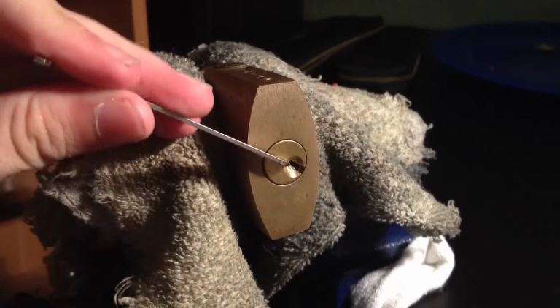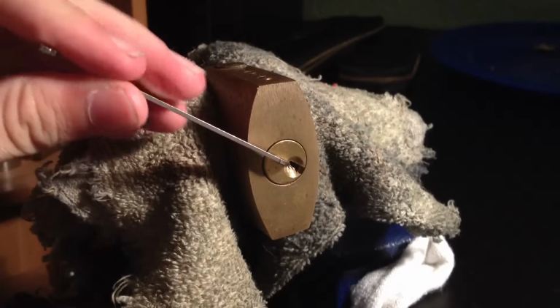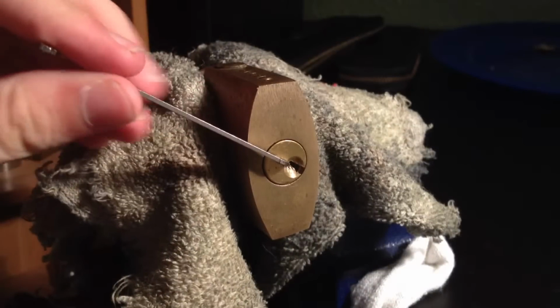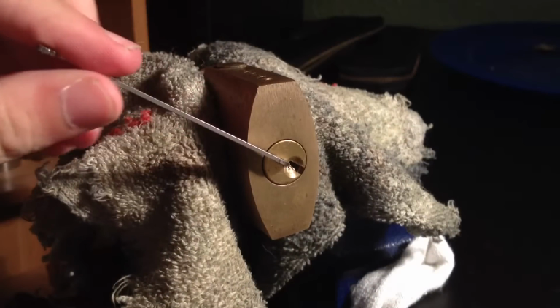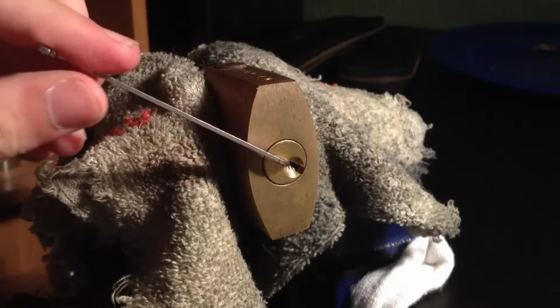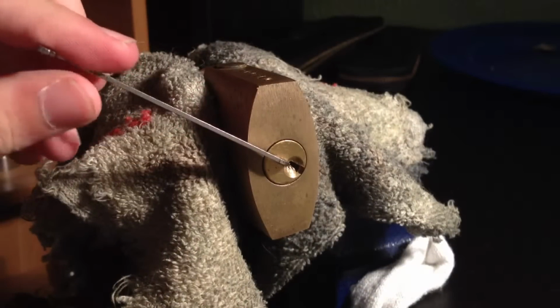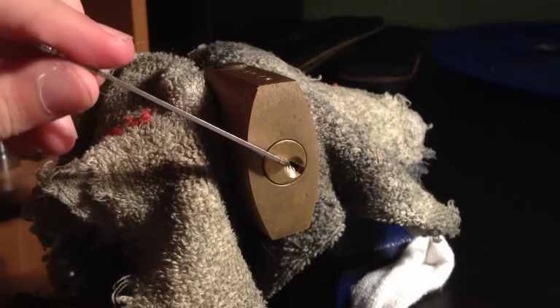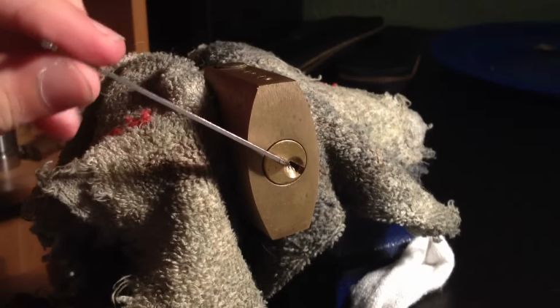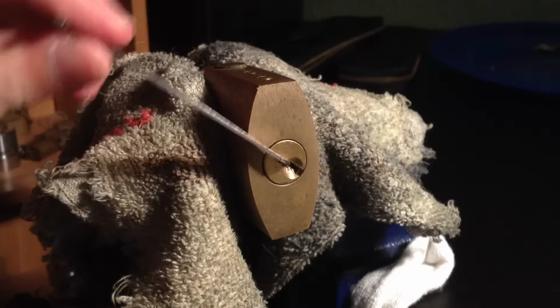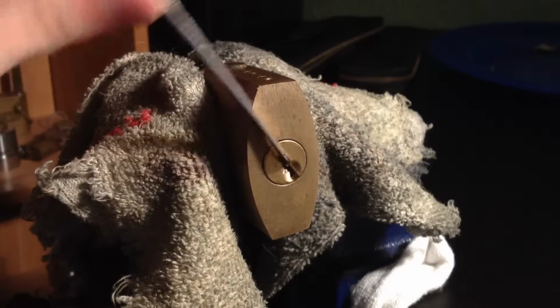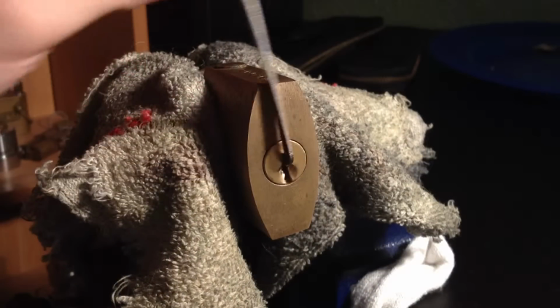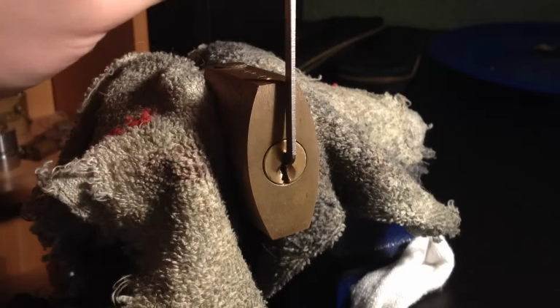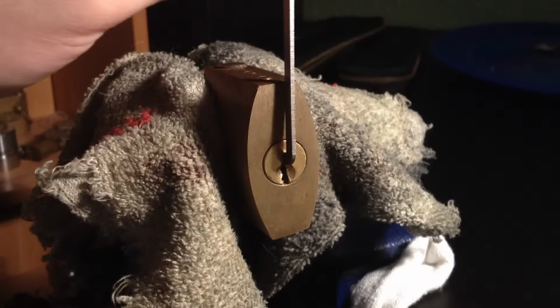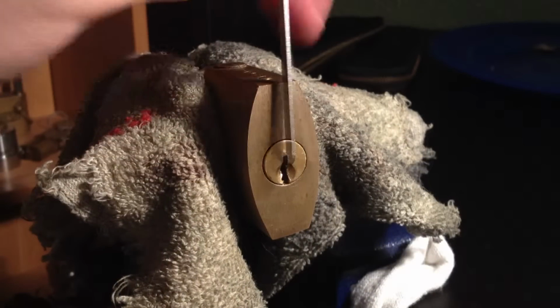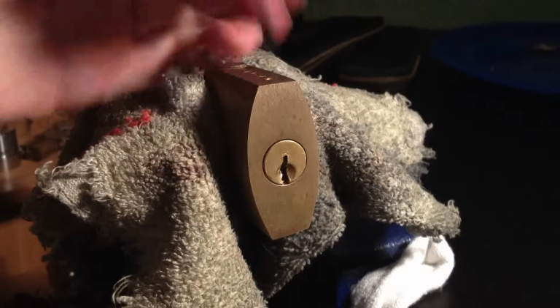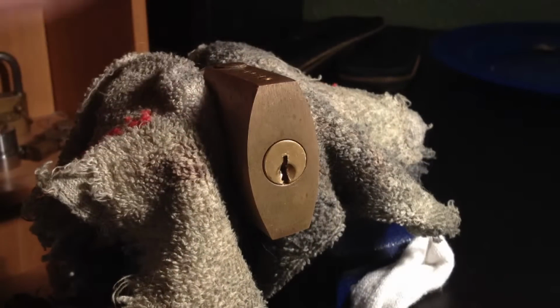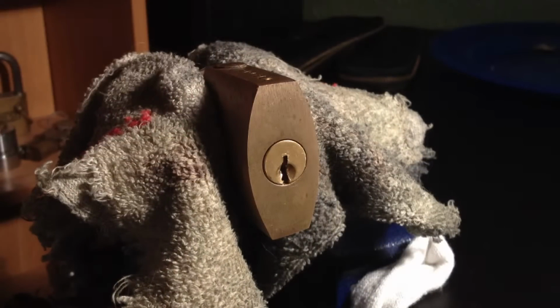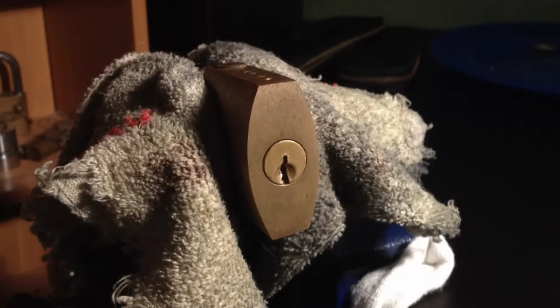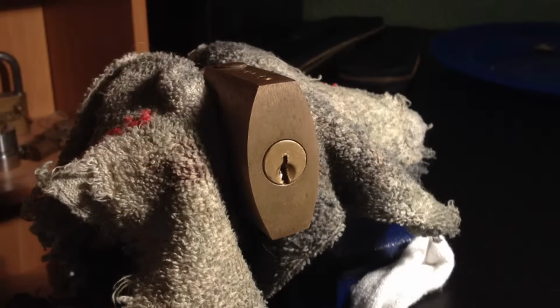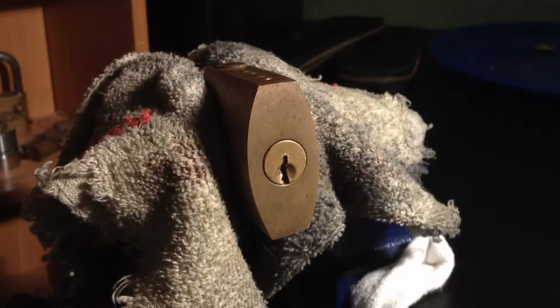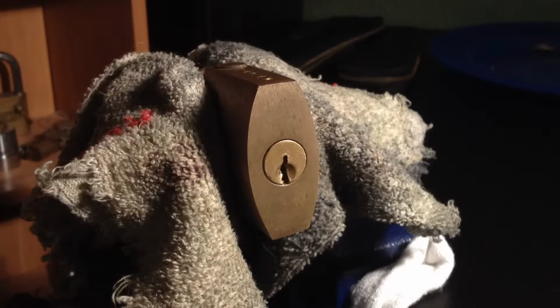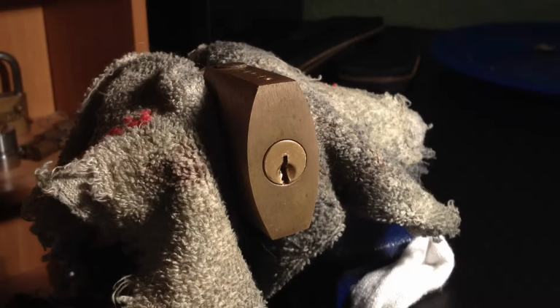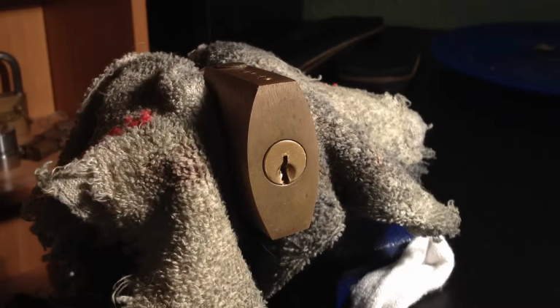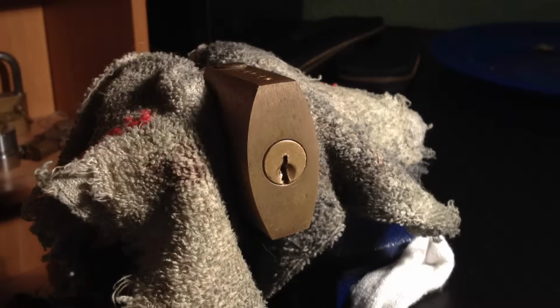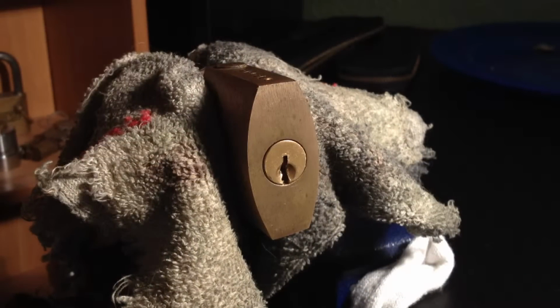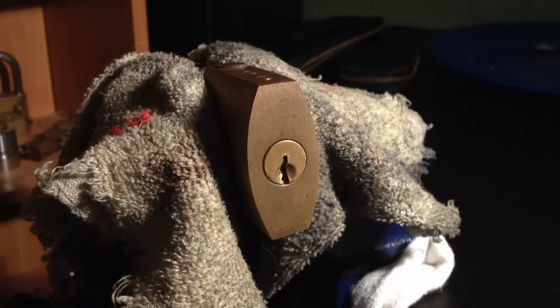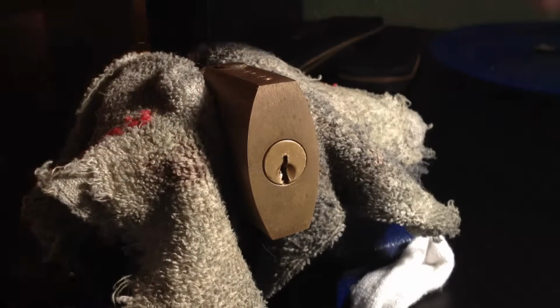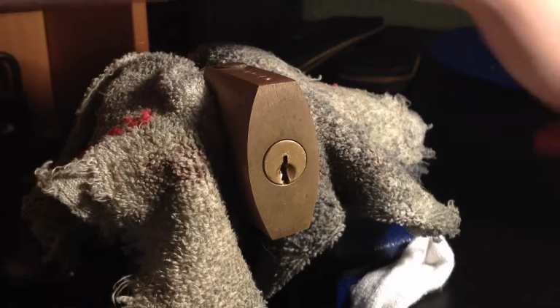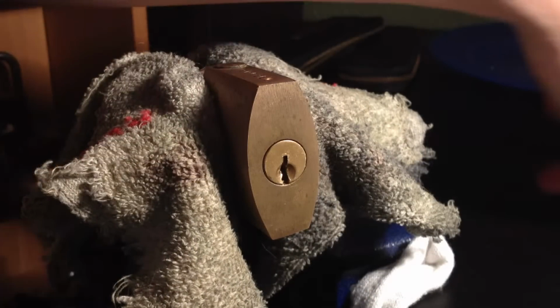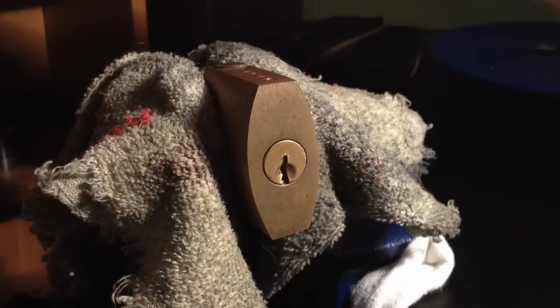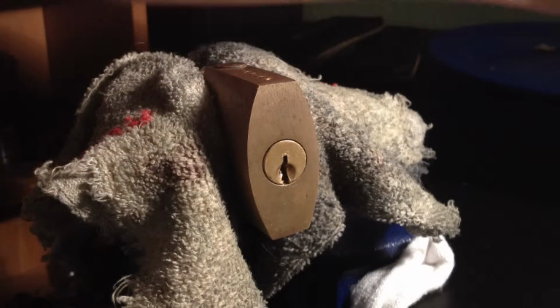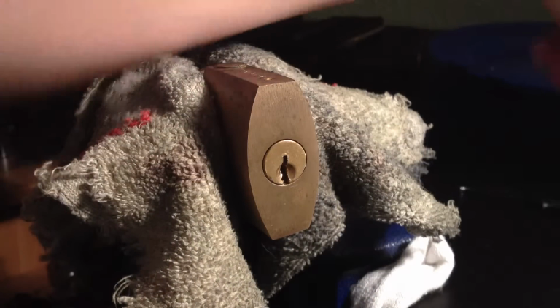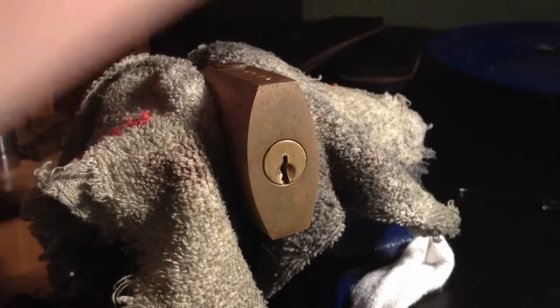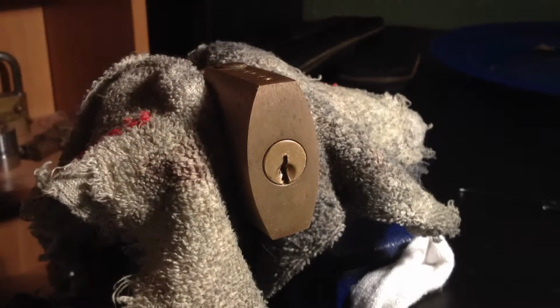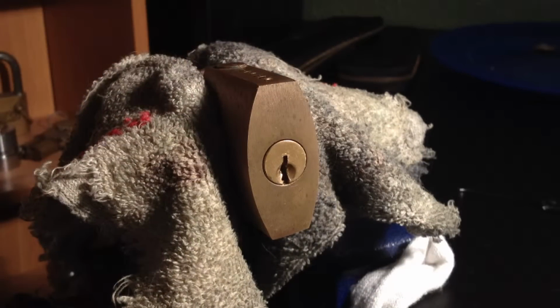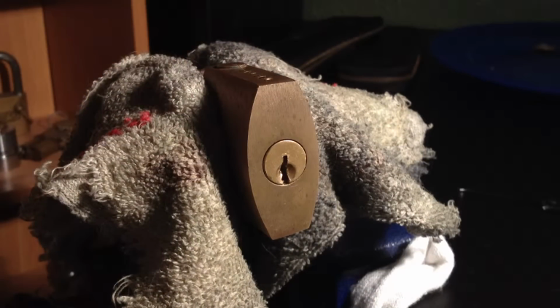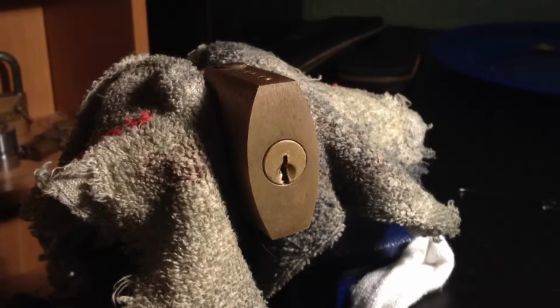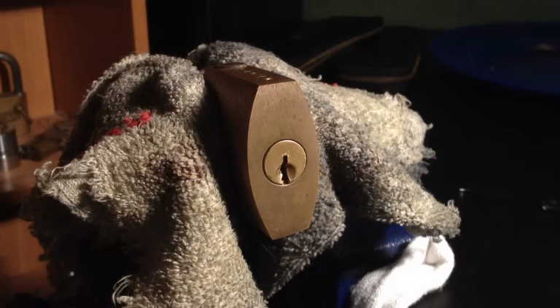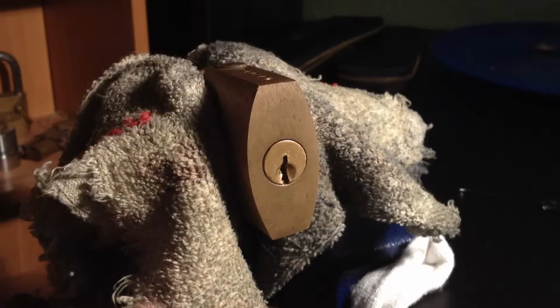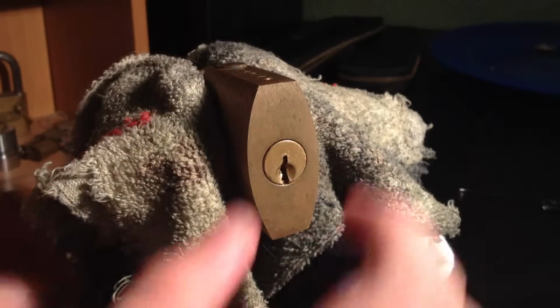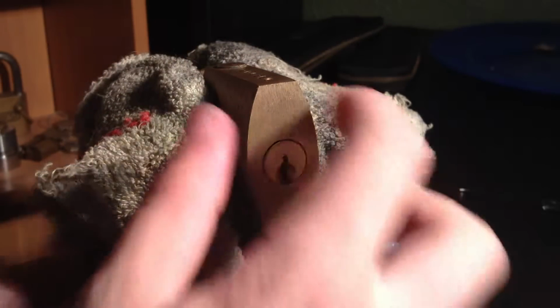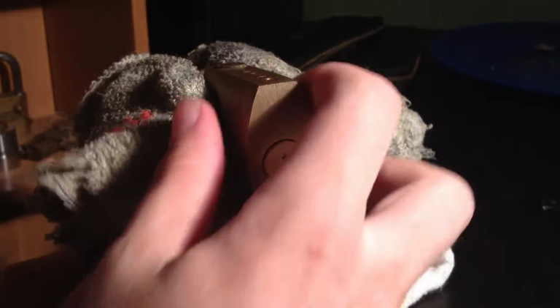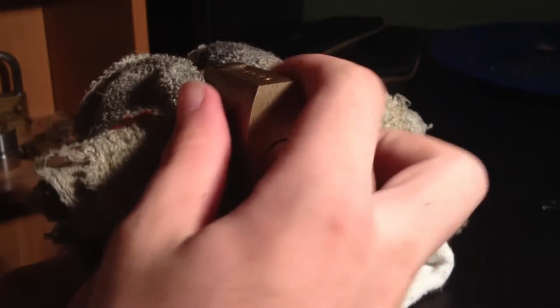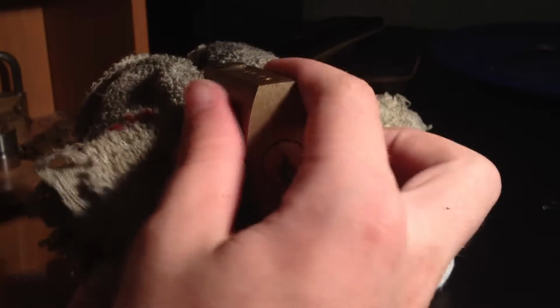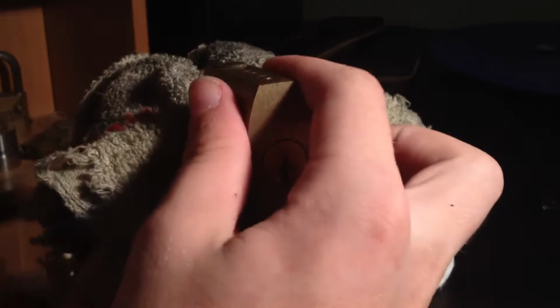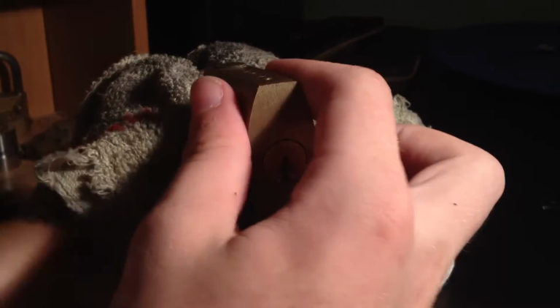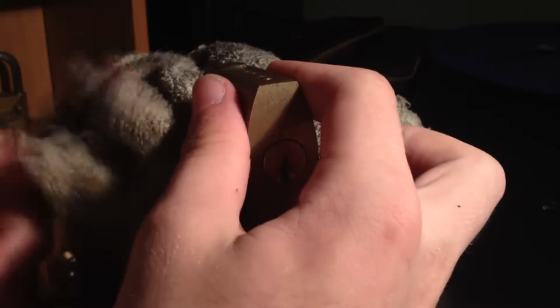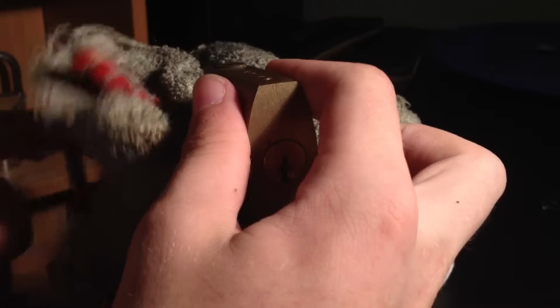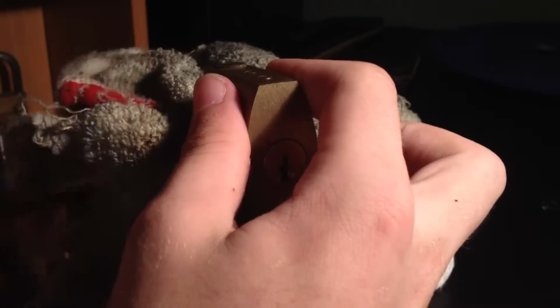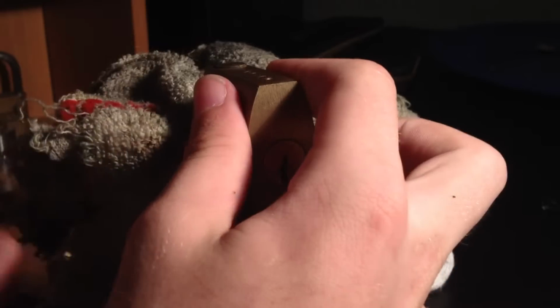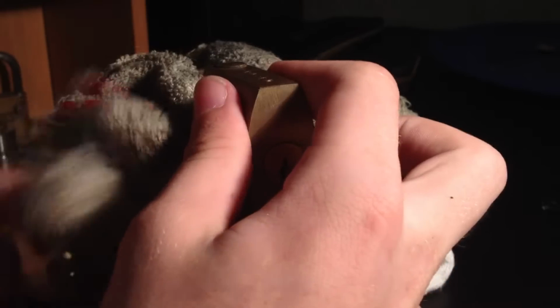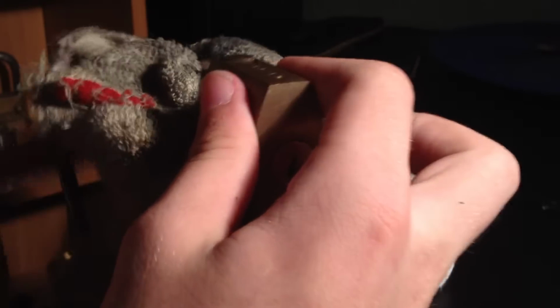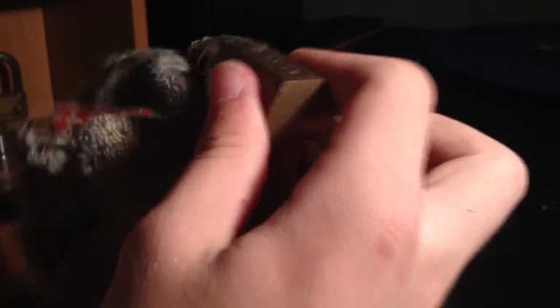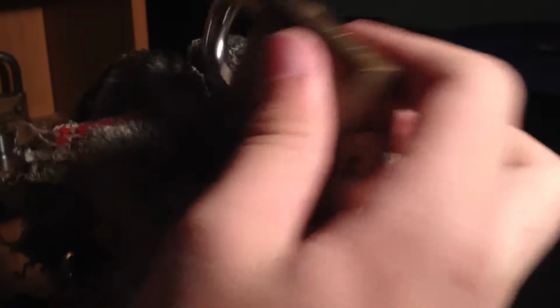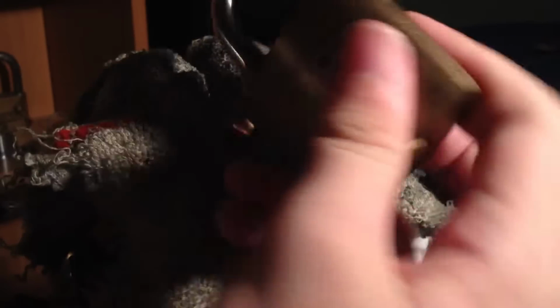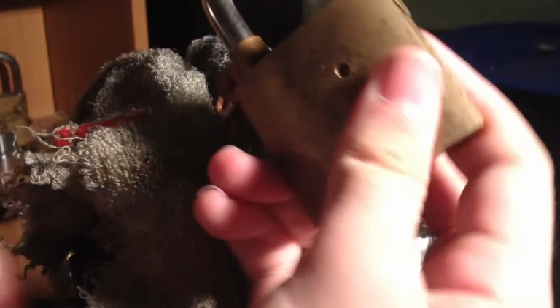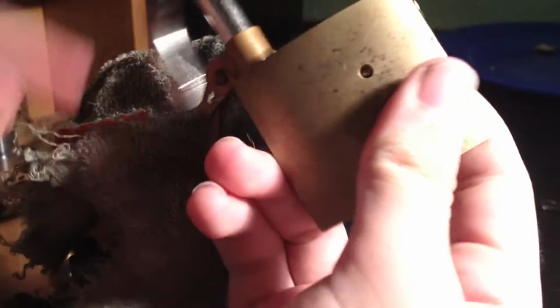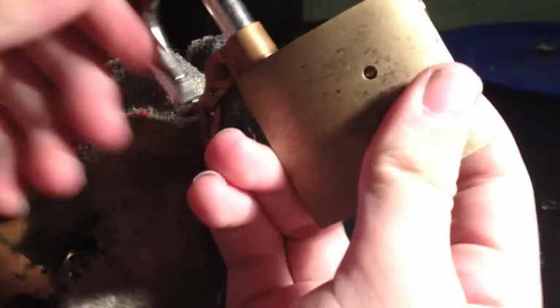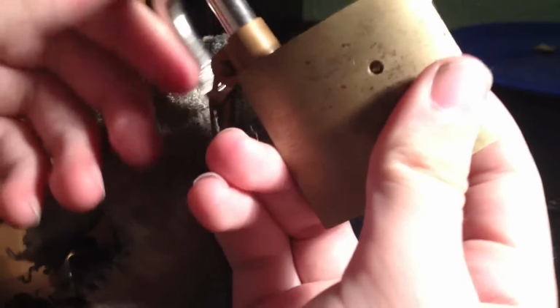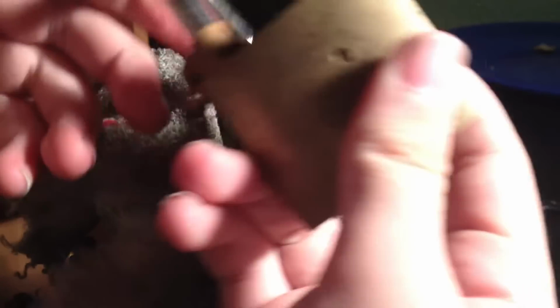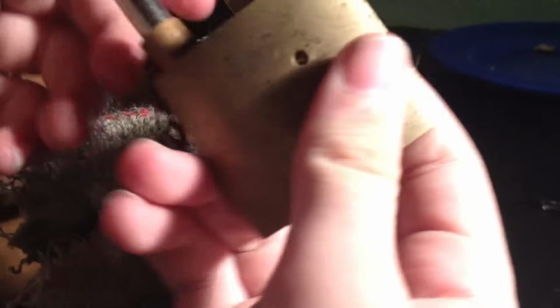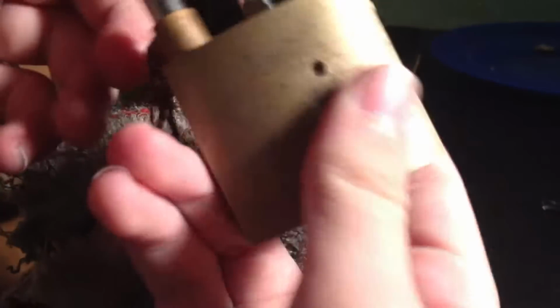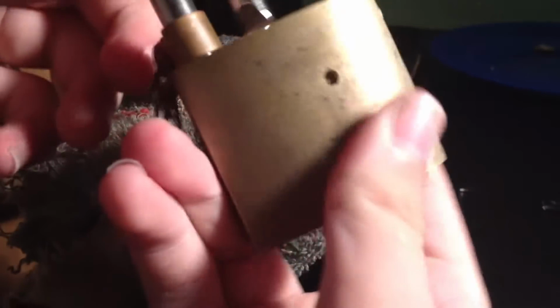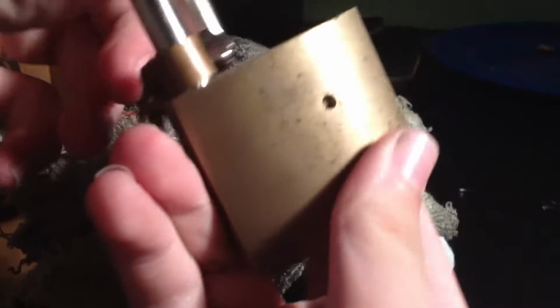And there it is — picked! That was the first time I've ever done that. I'm pretty happy with myself right now.